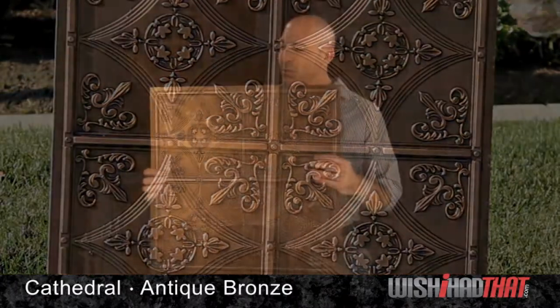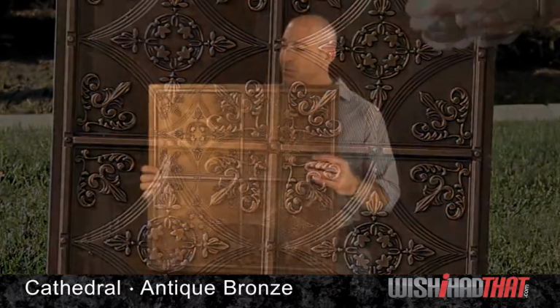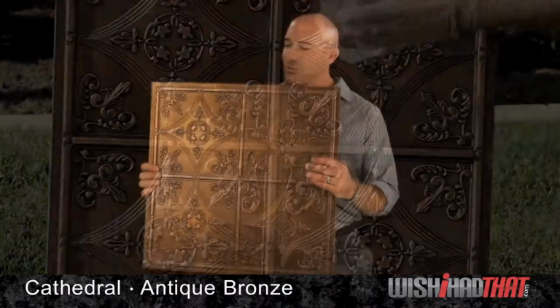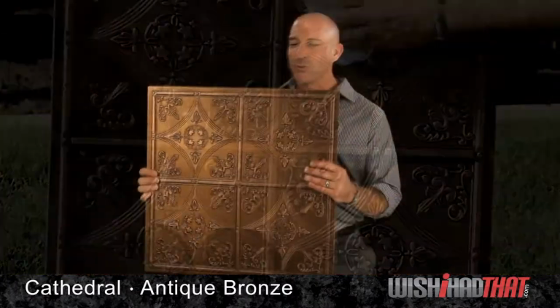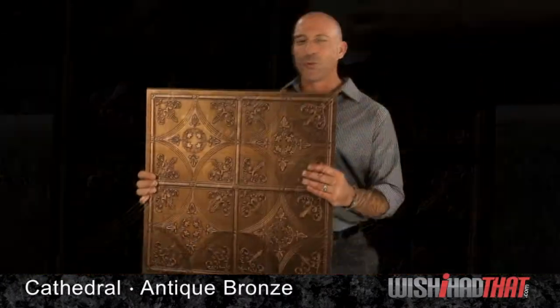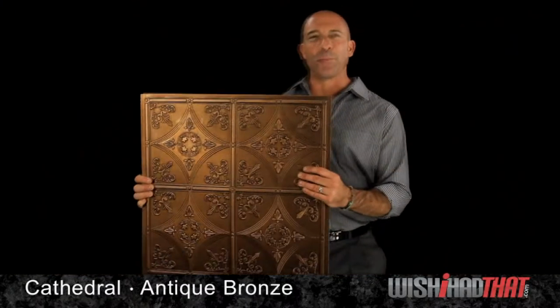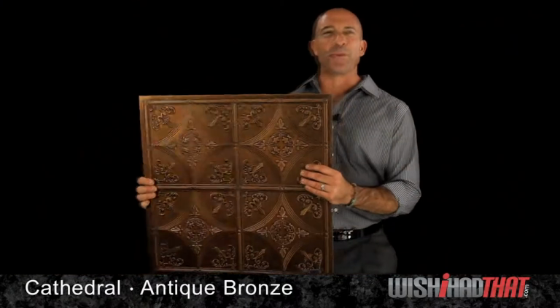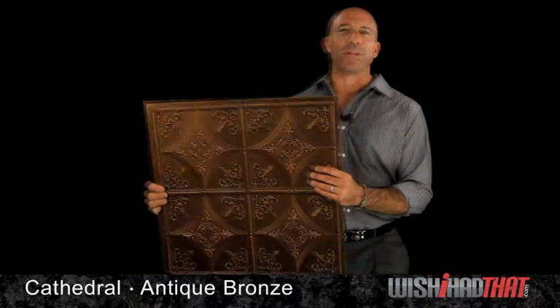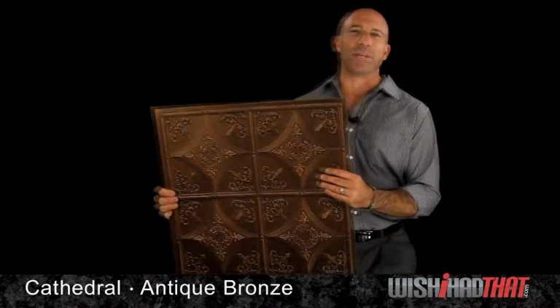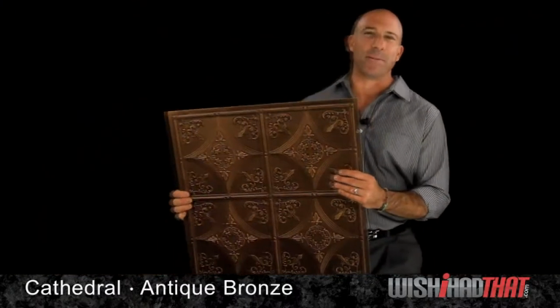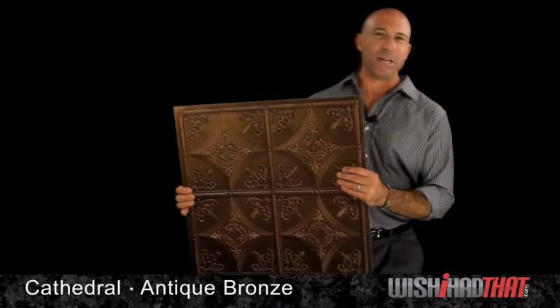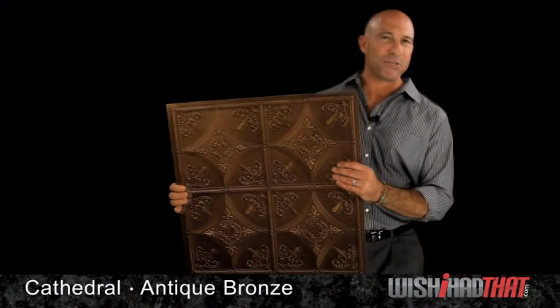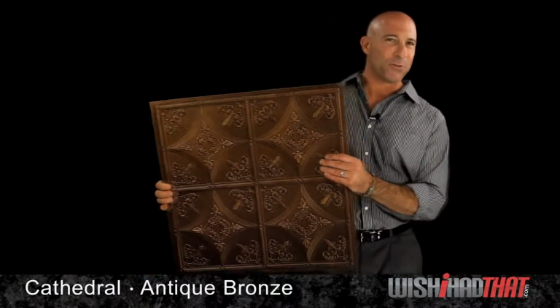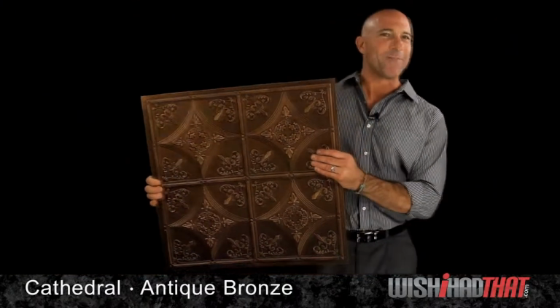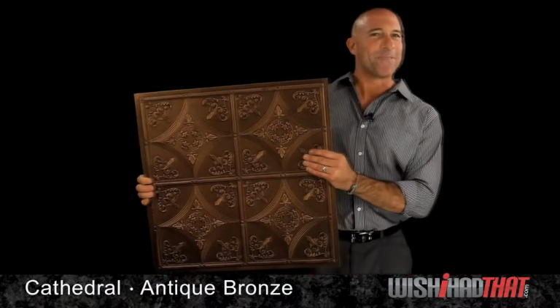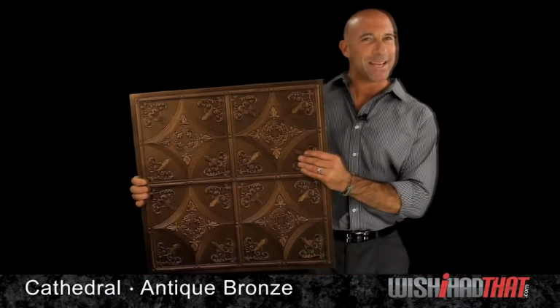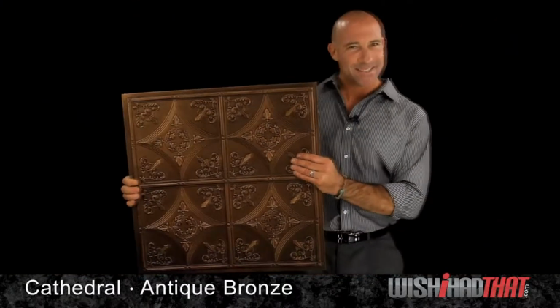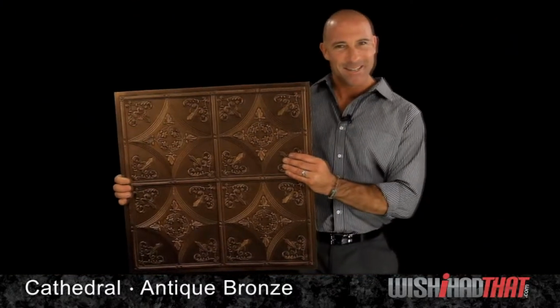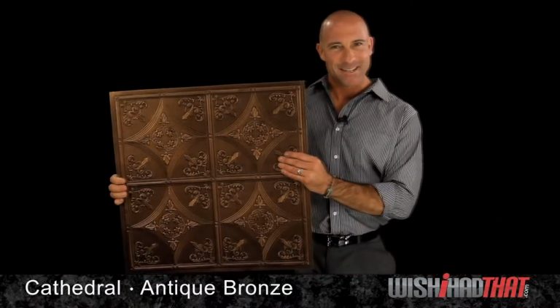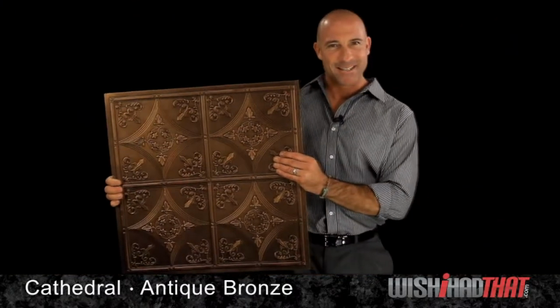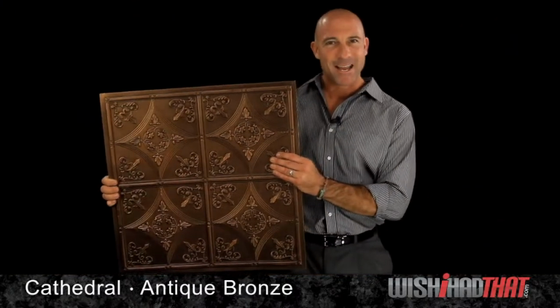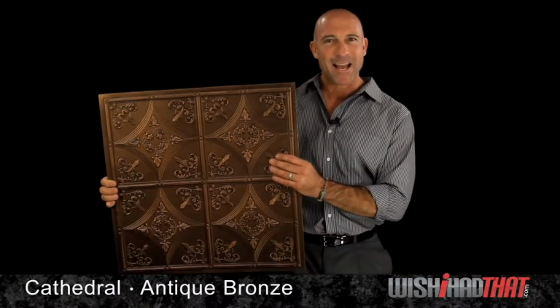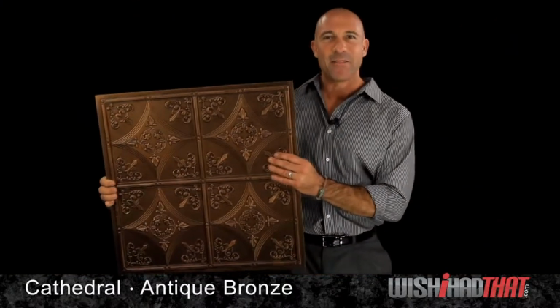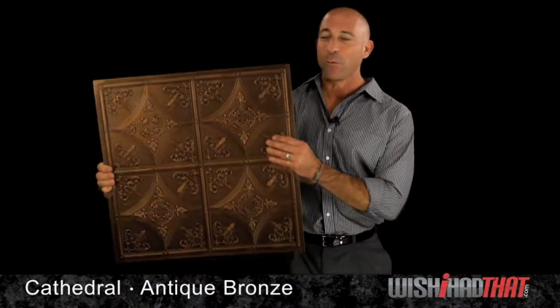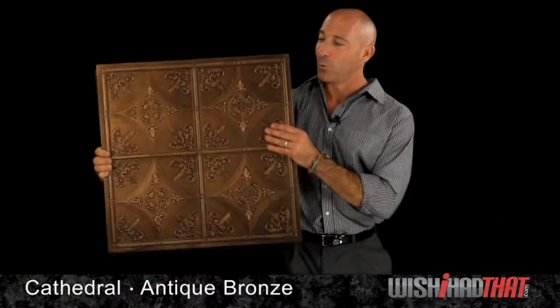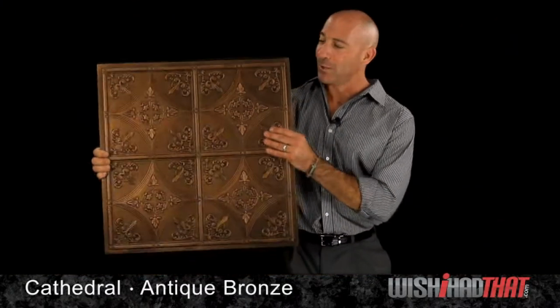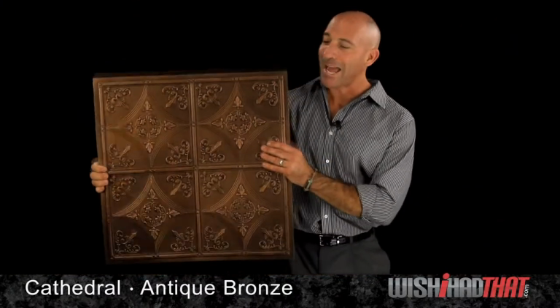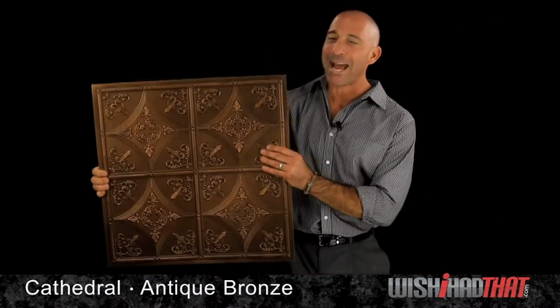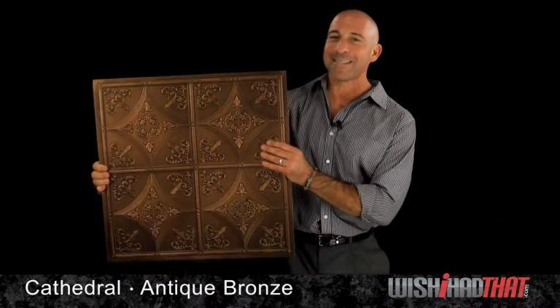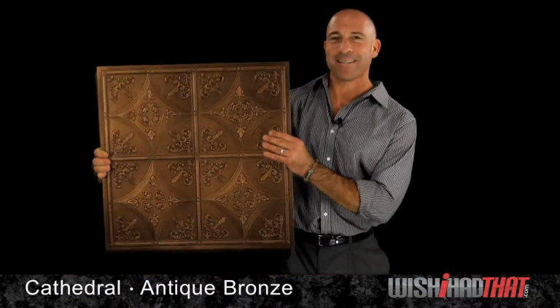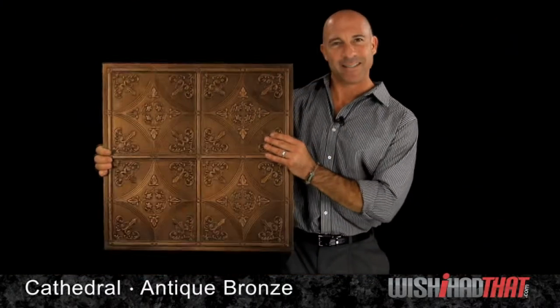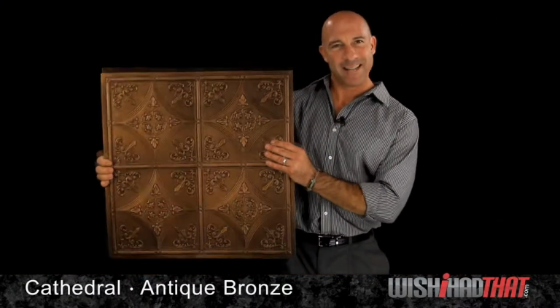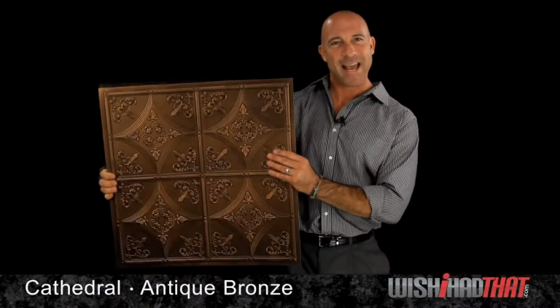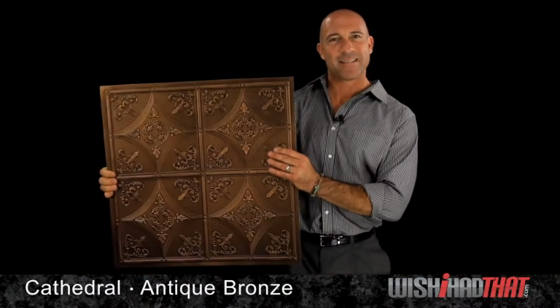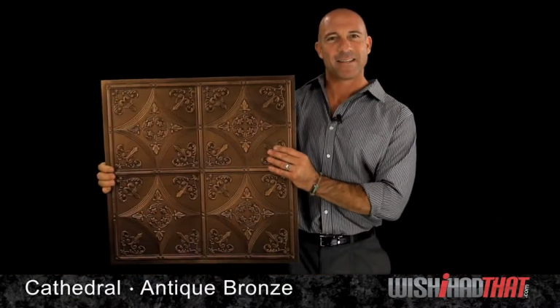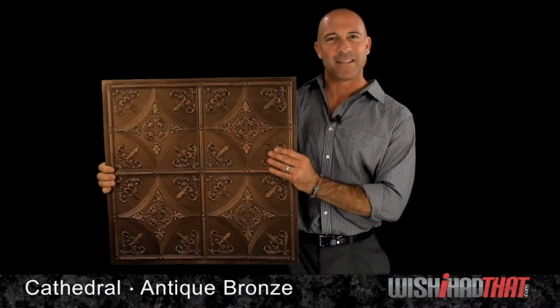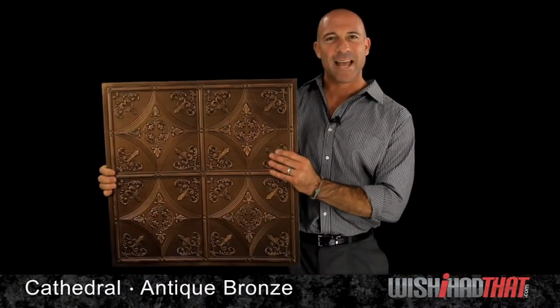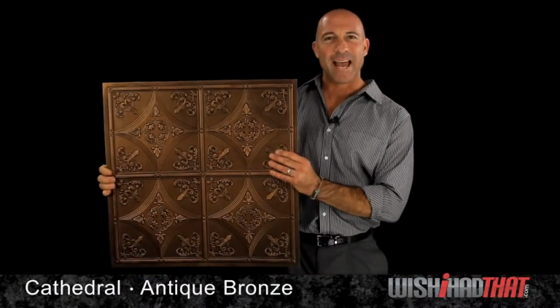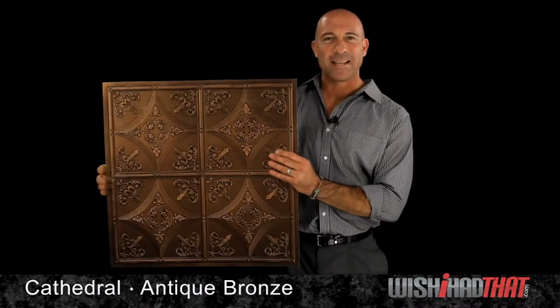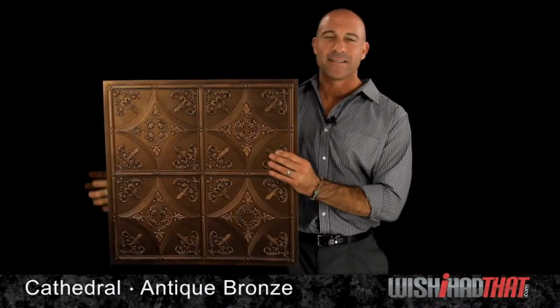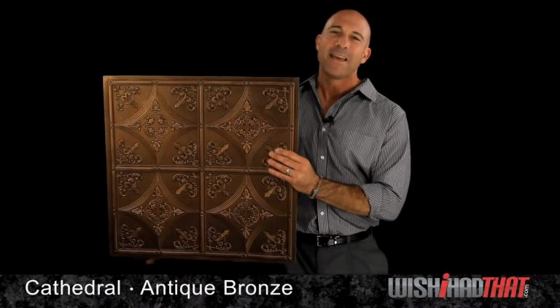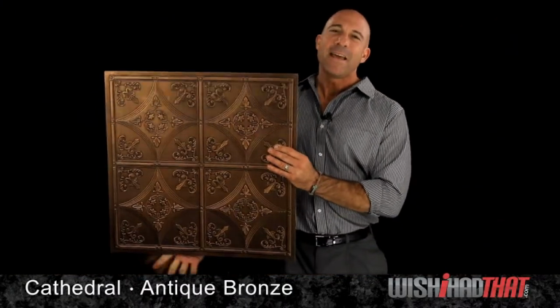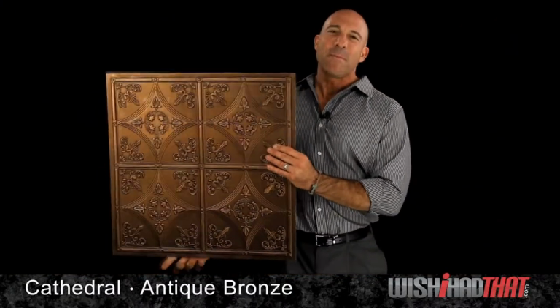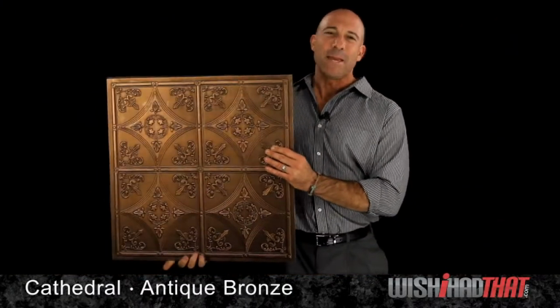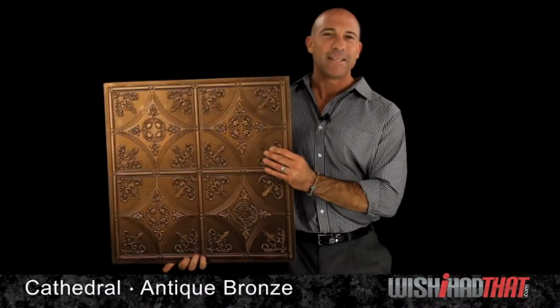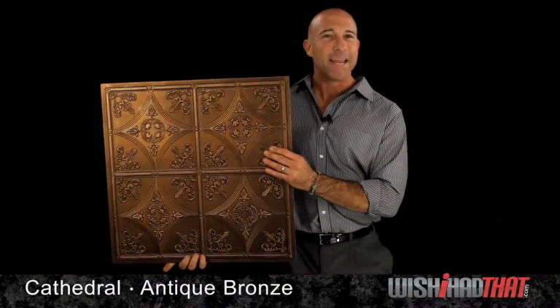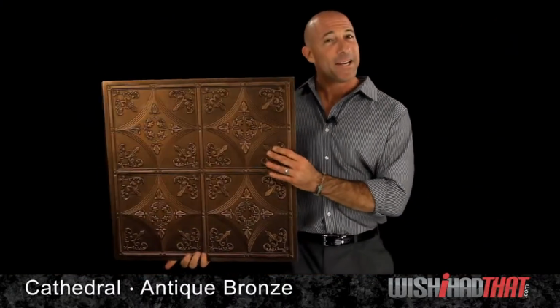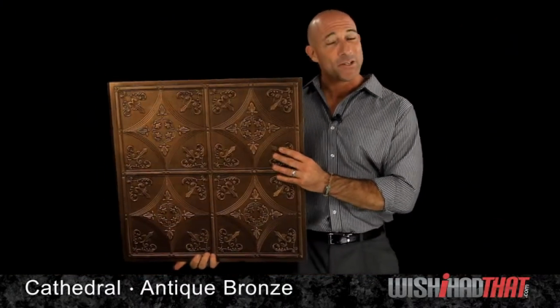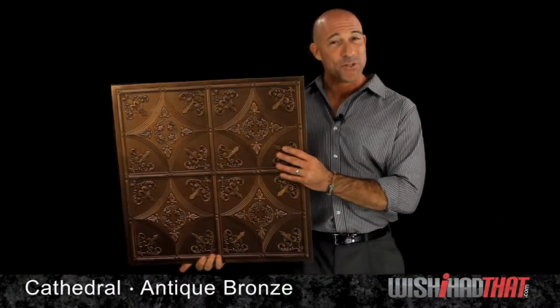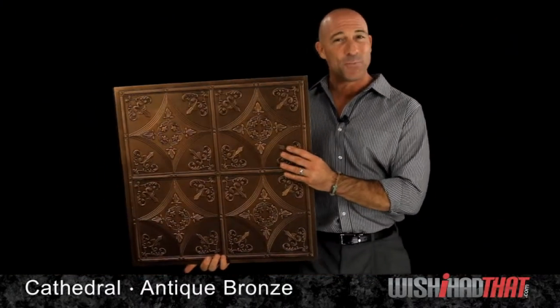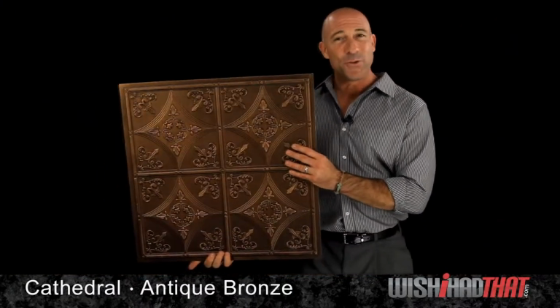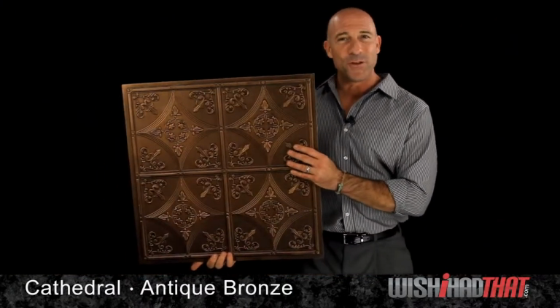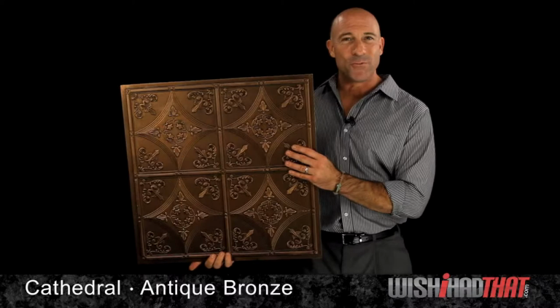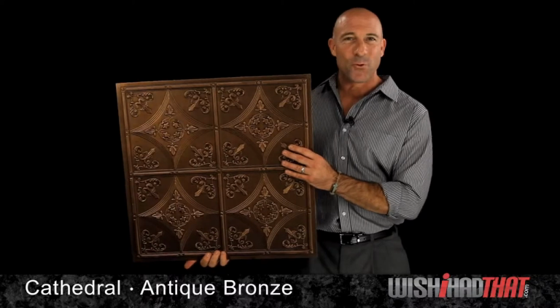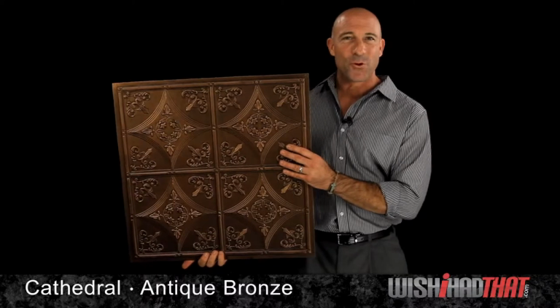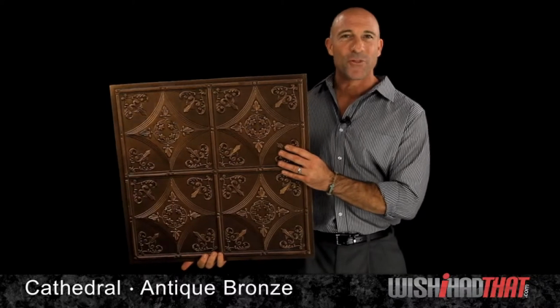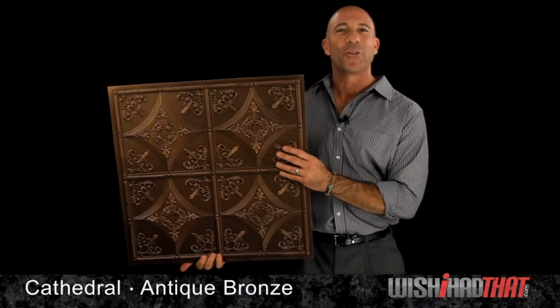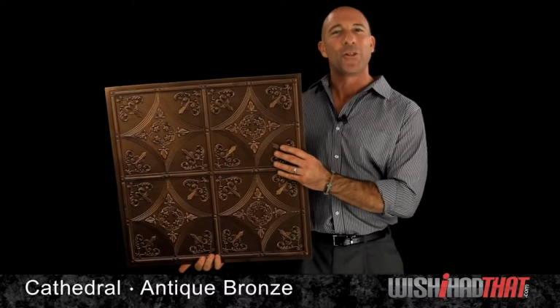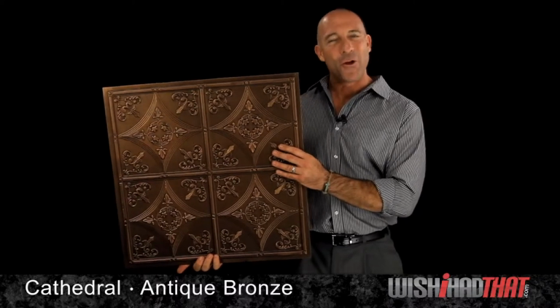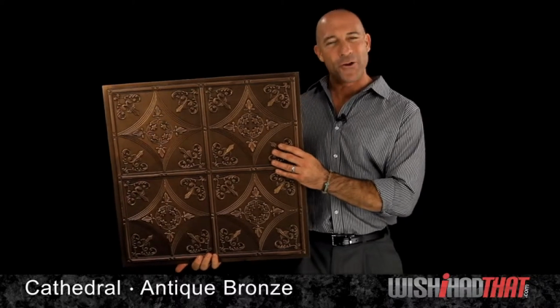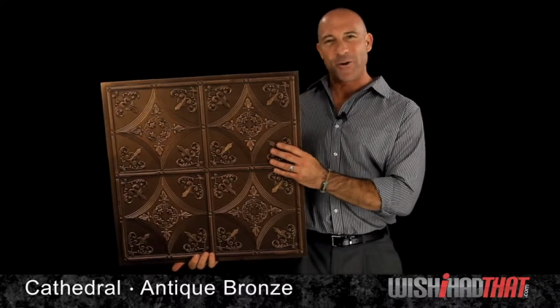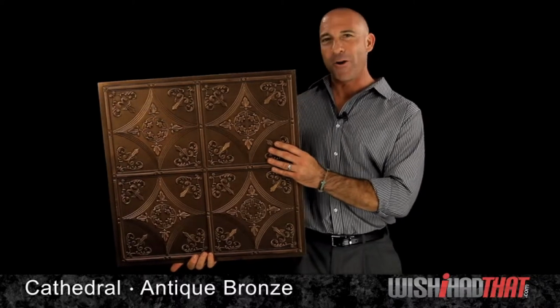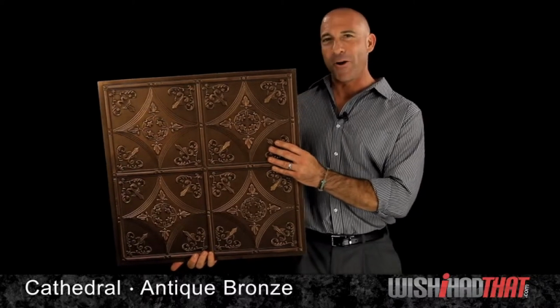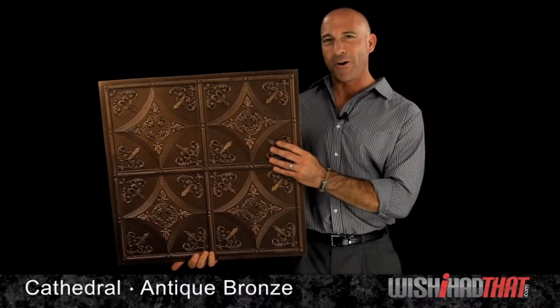This durability means you're investing in a tile that will last and last and last, maintaining its beauty for the long haul.